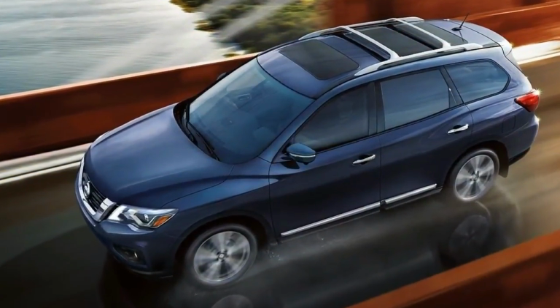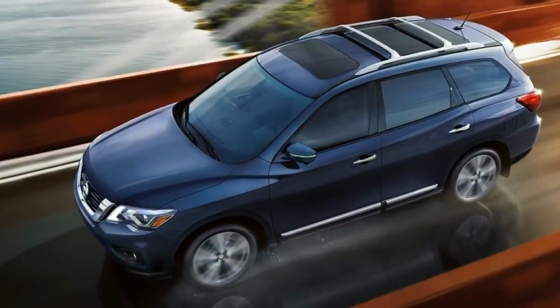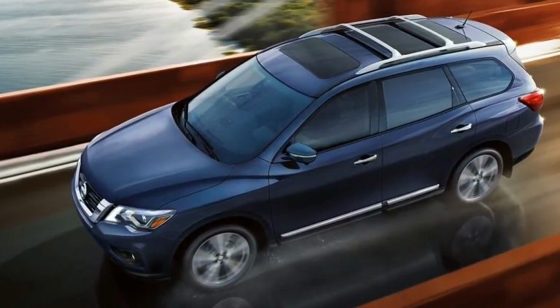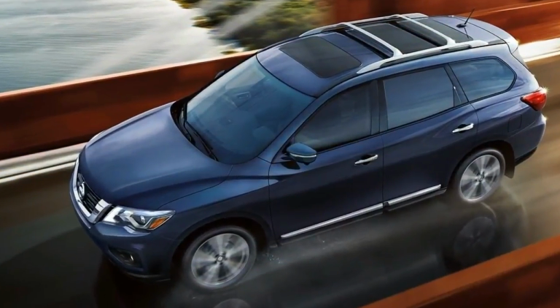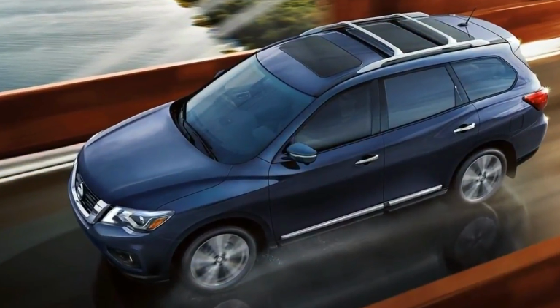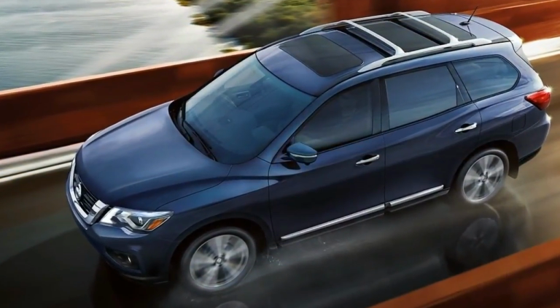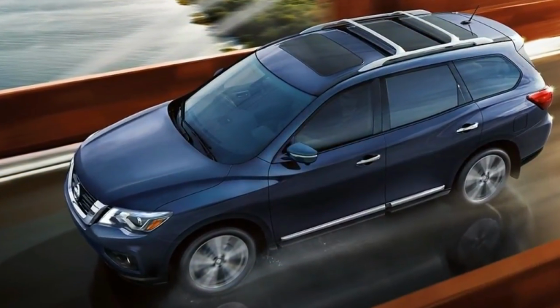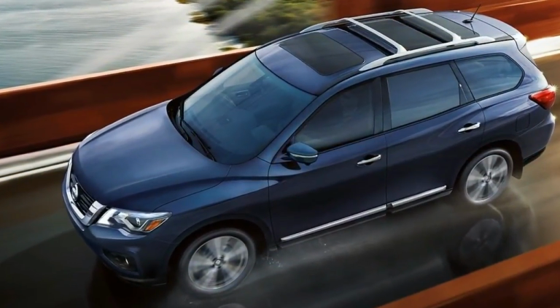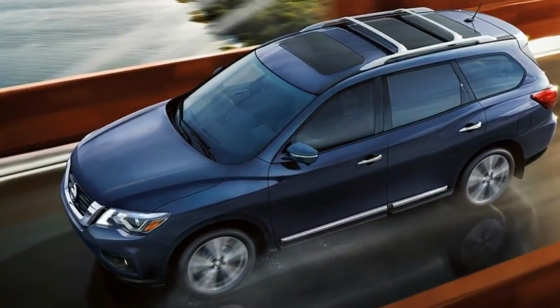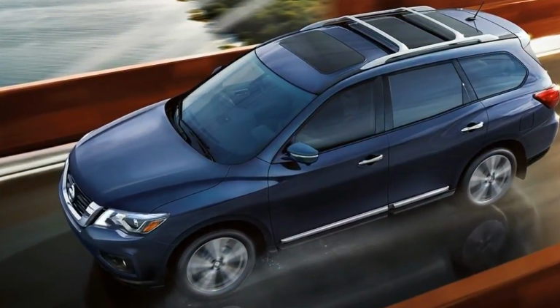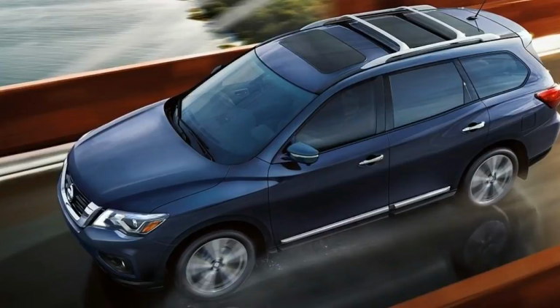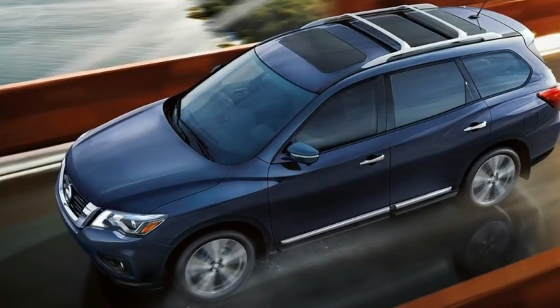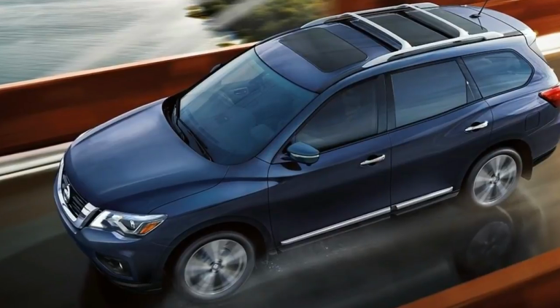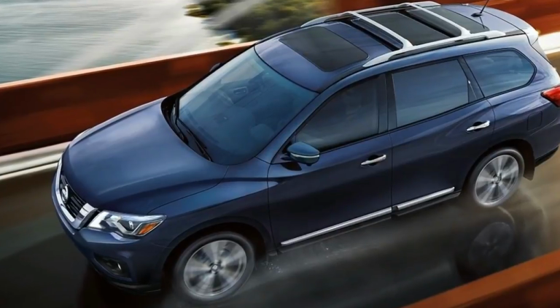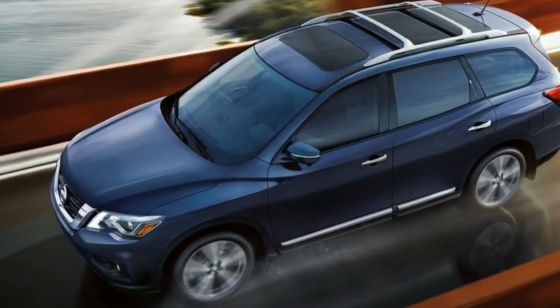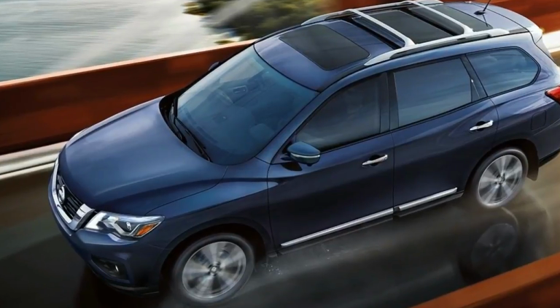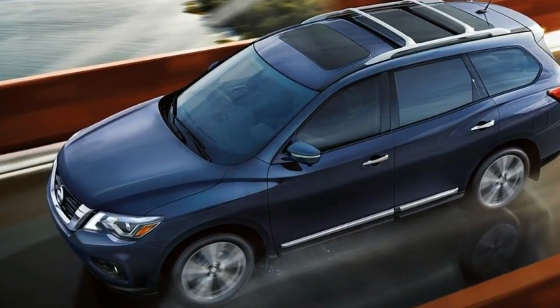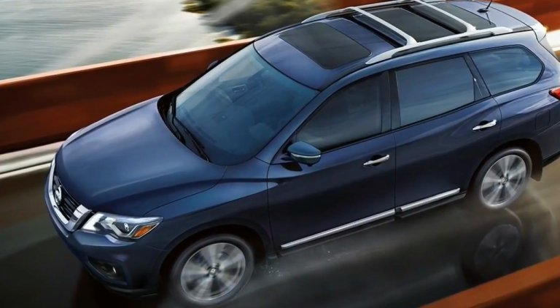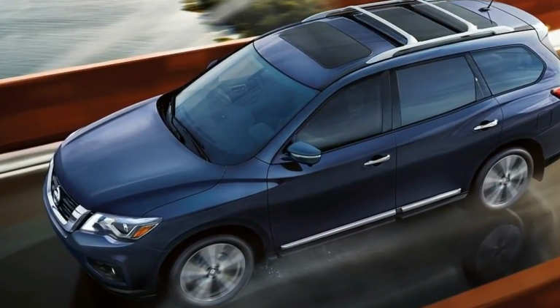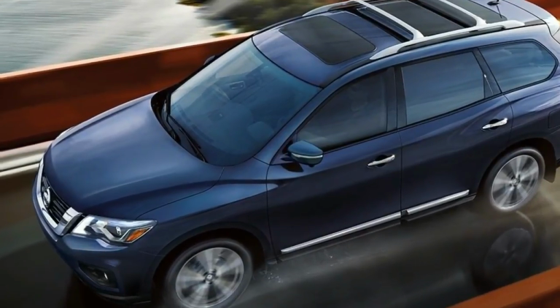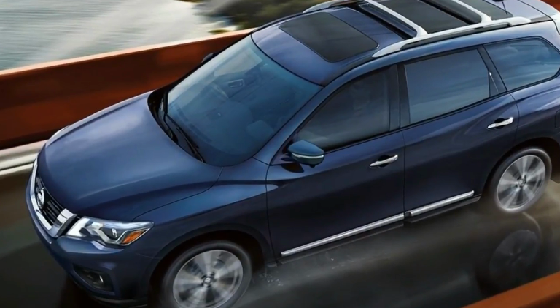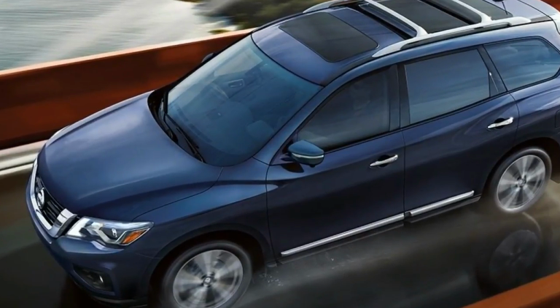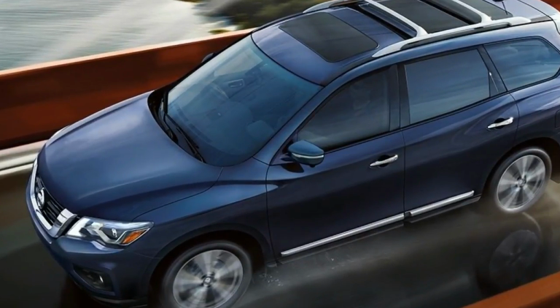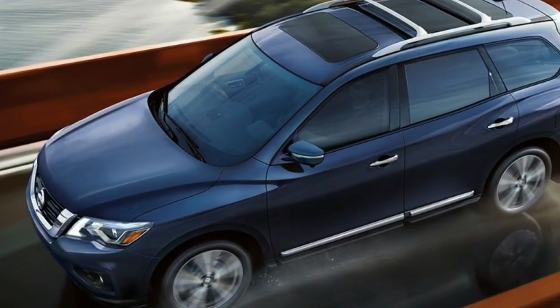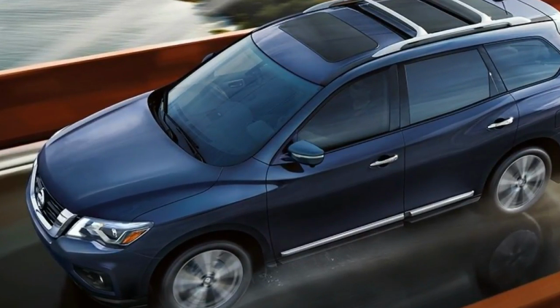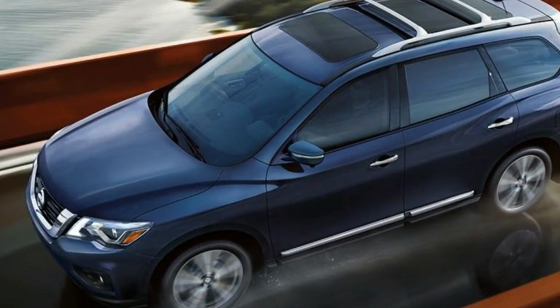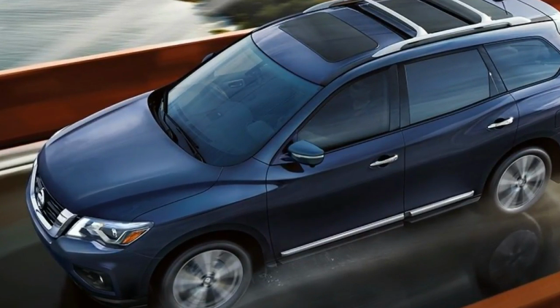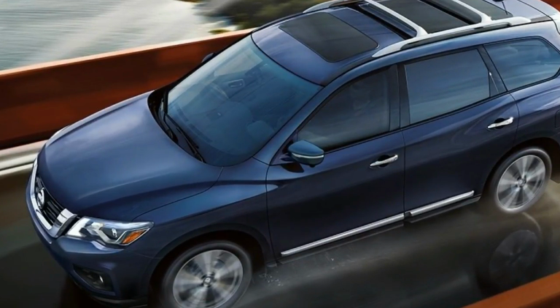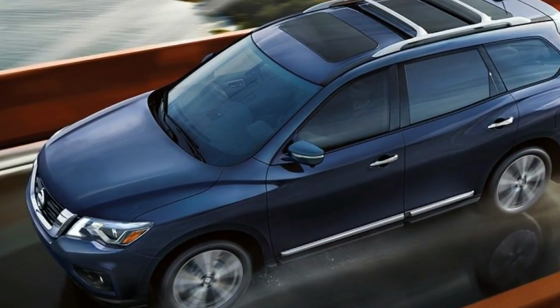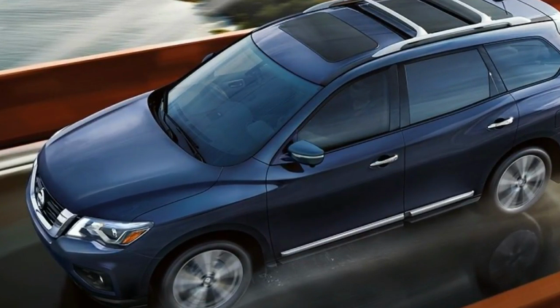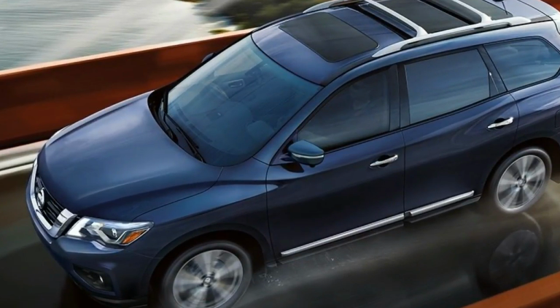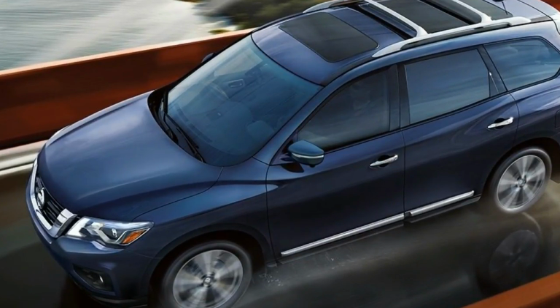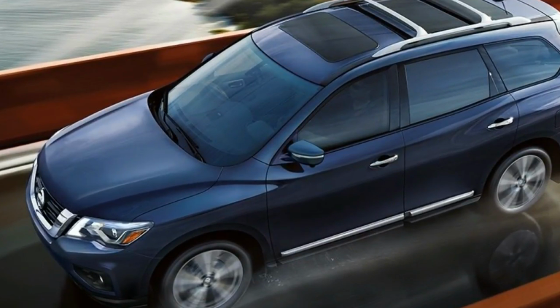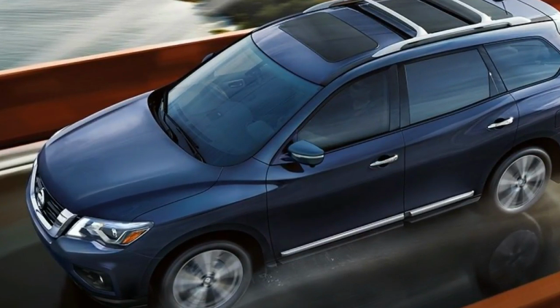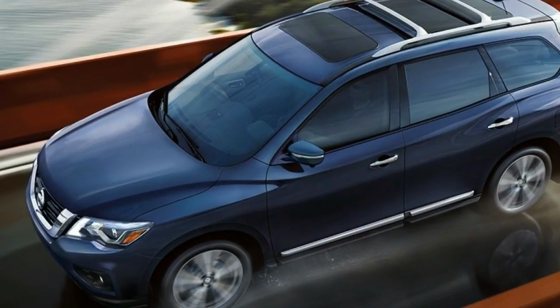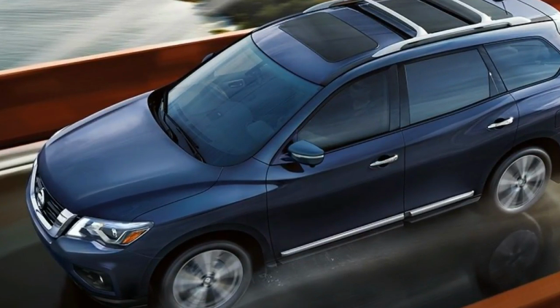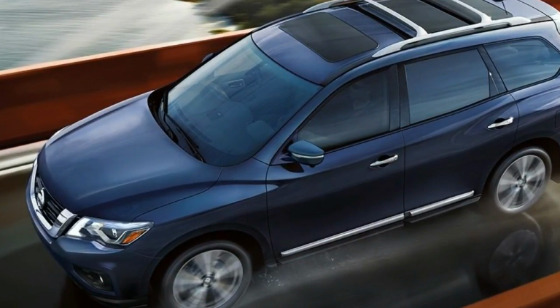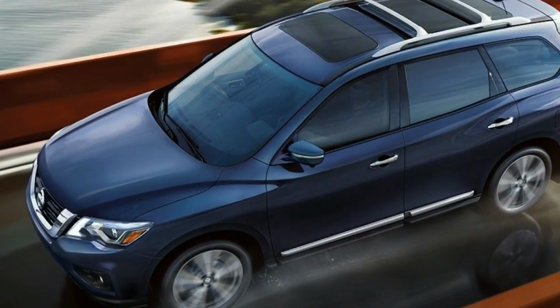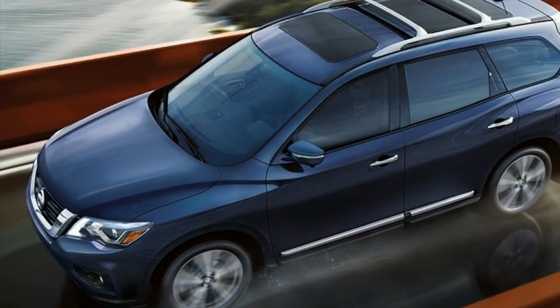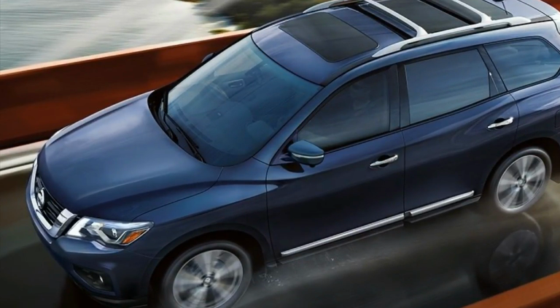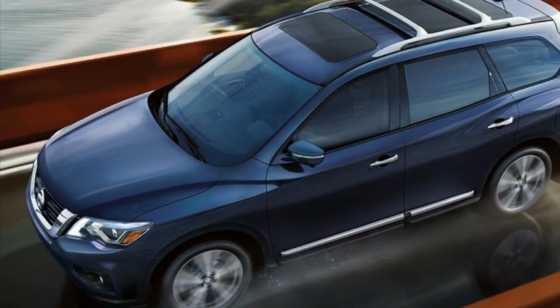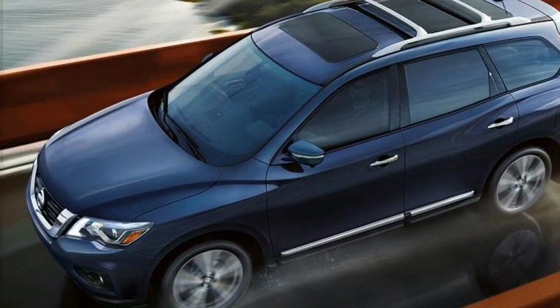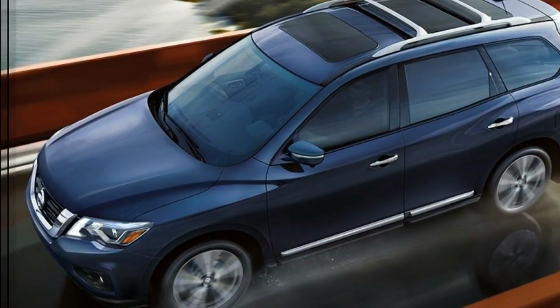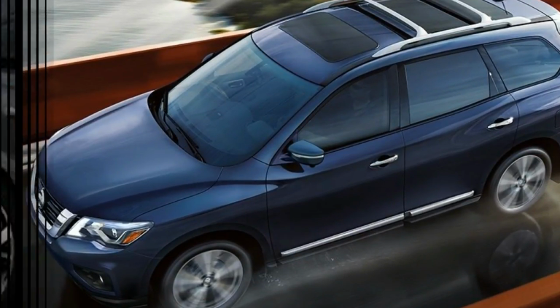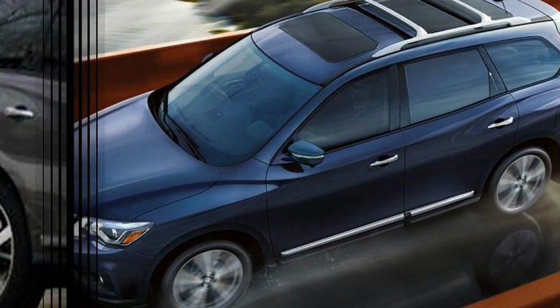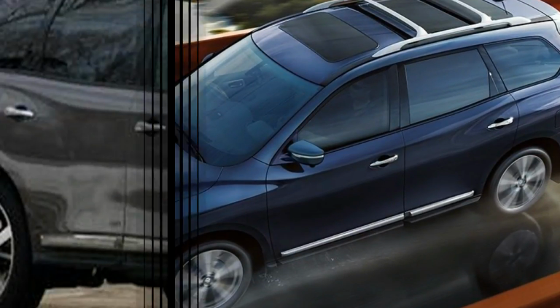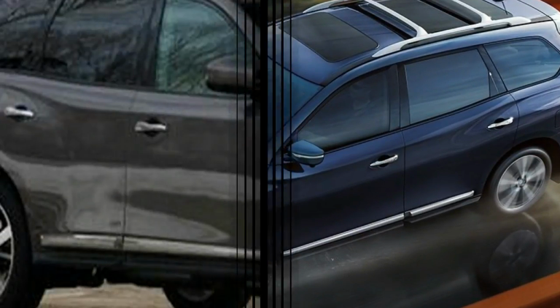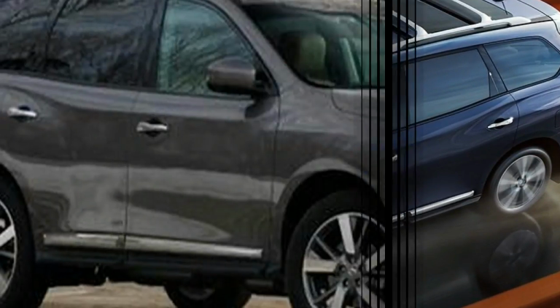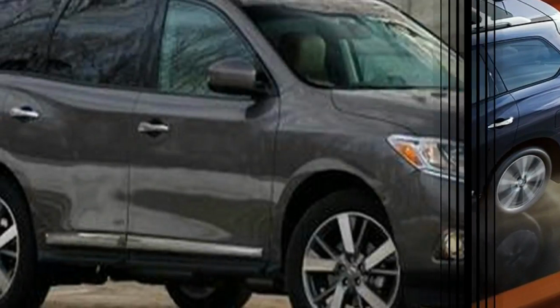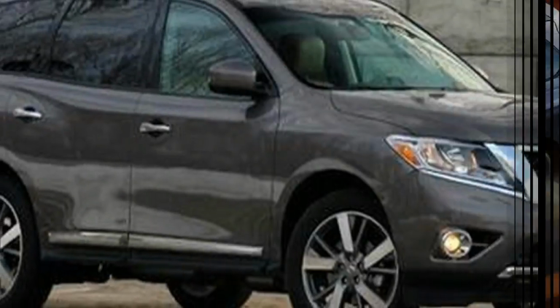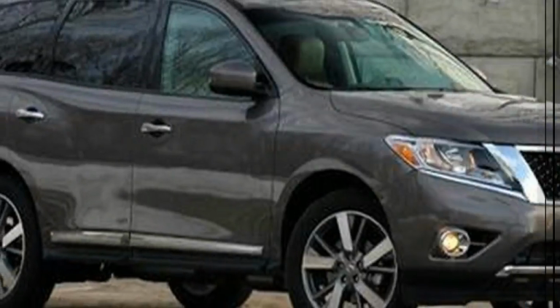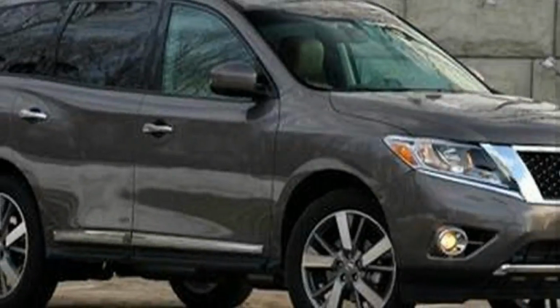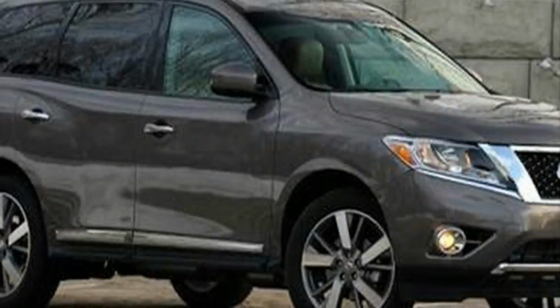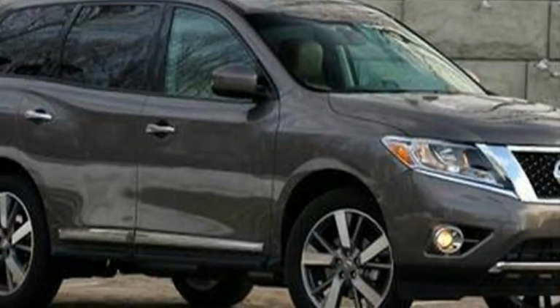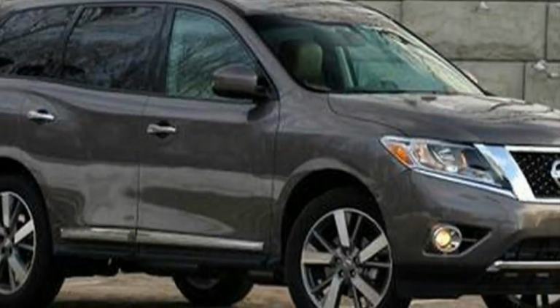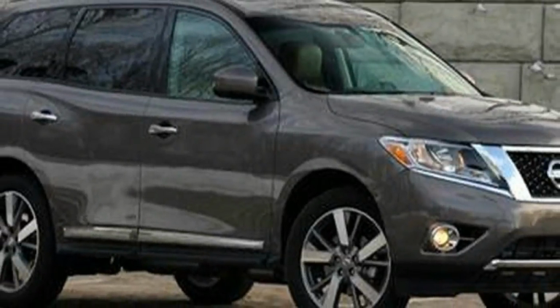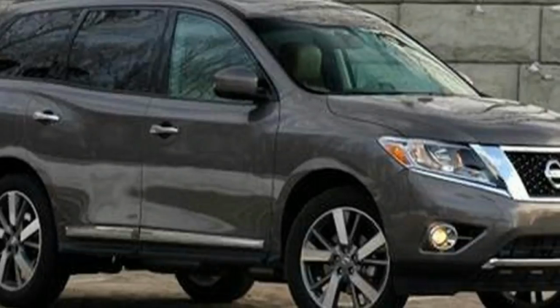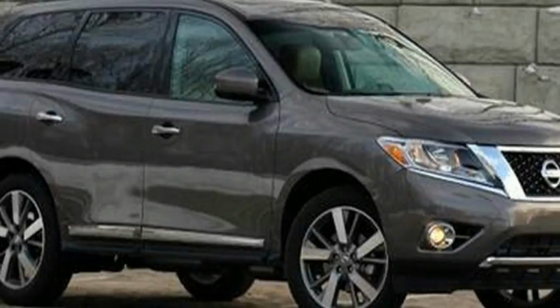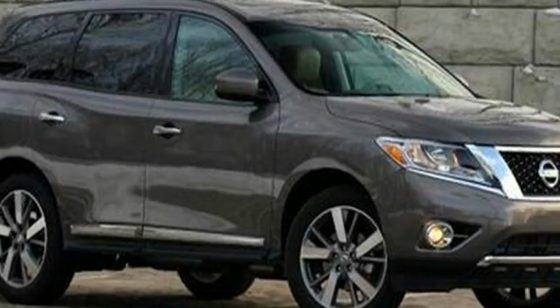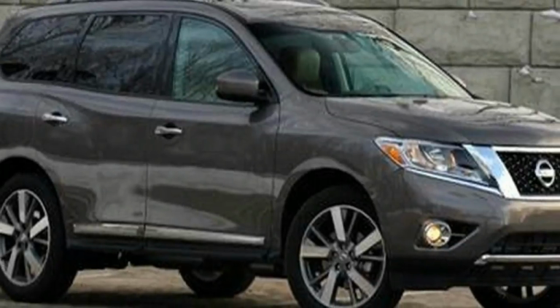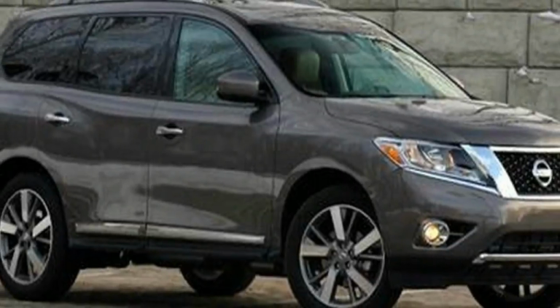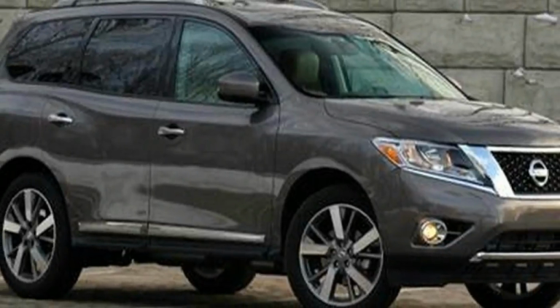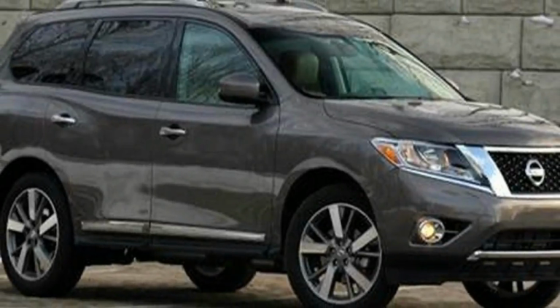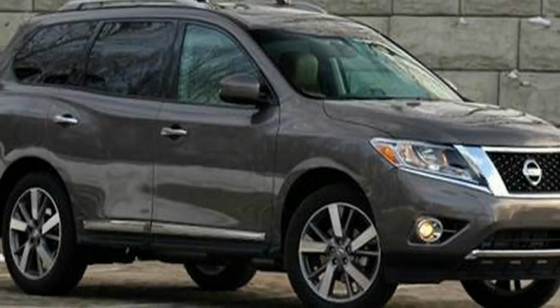It missed the highest rating, Top Safety Pick Plus, due to a headlight rating of marginal instead of acceptable or good.